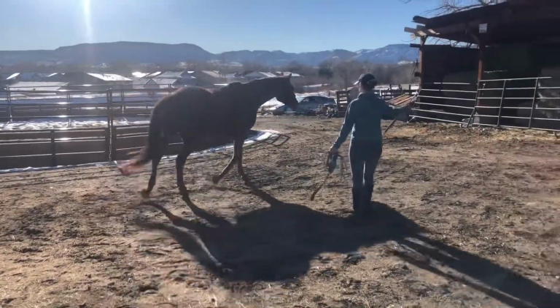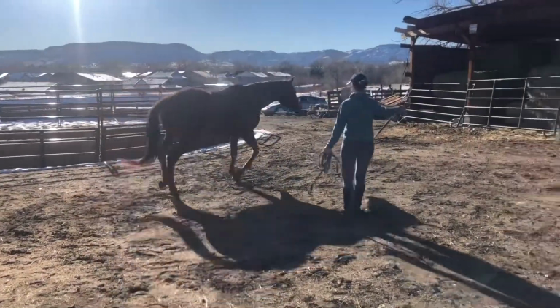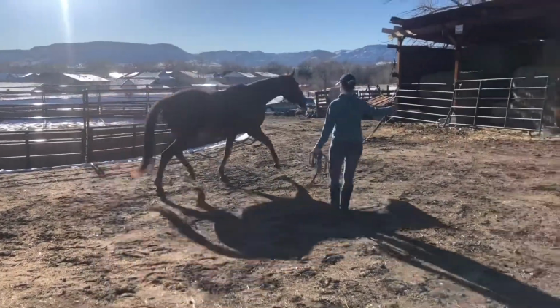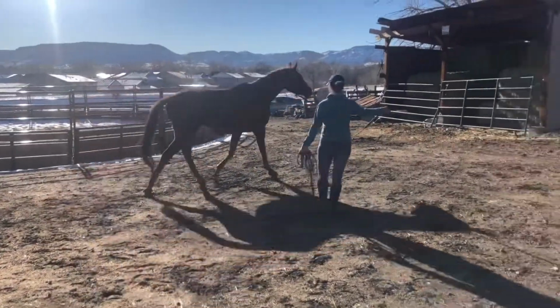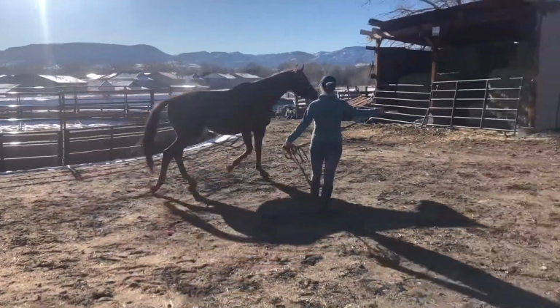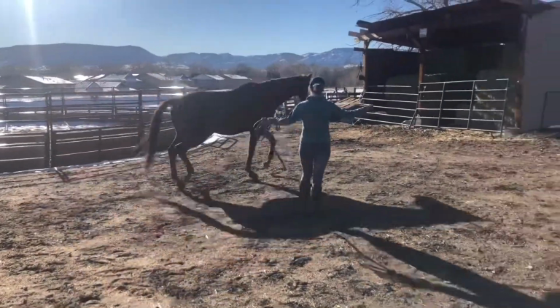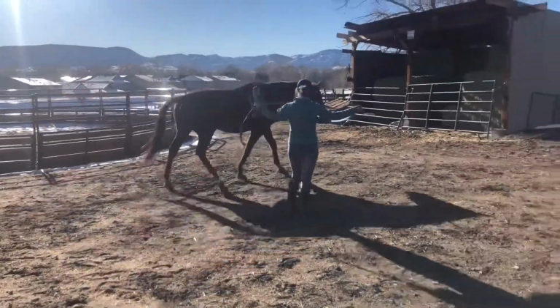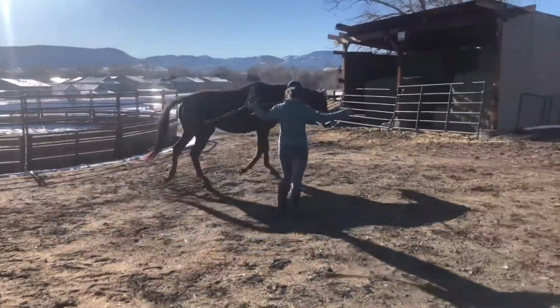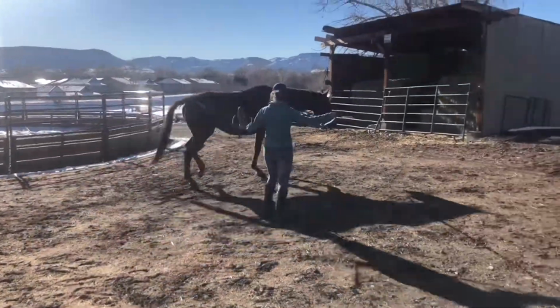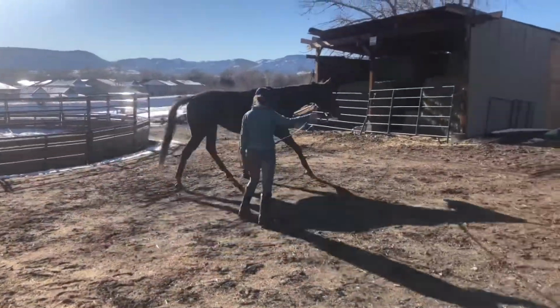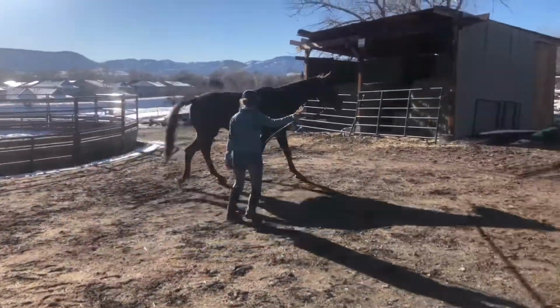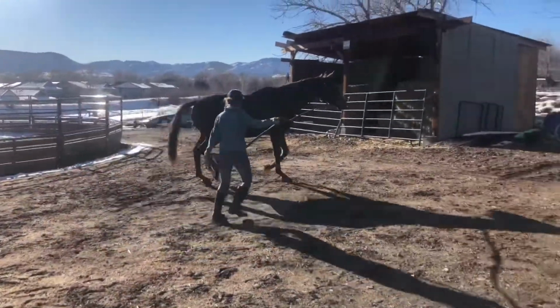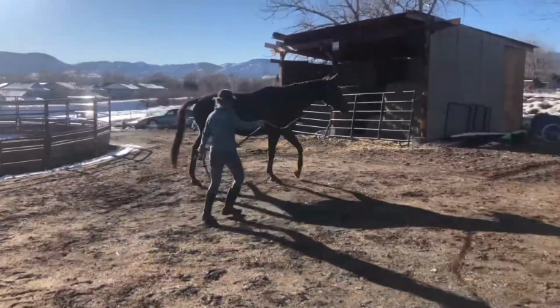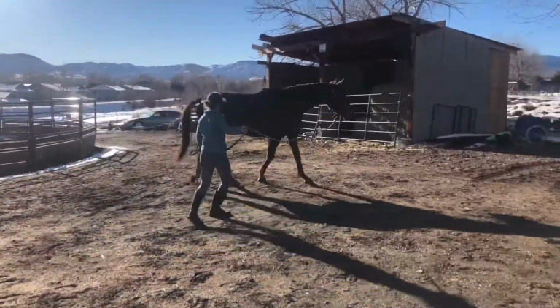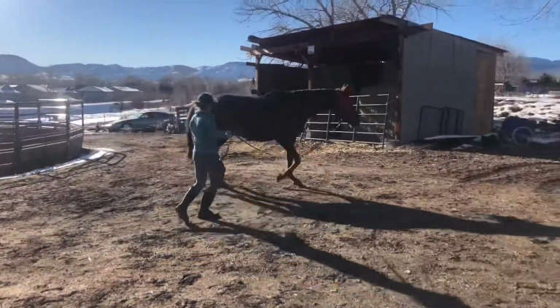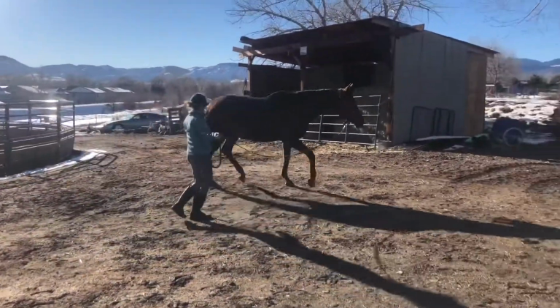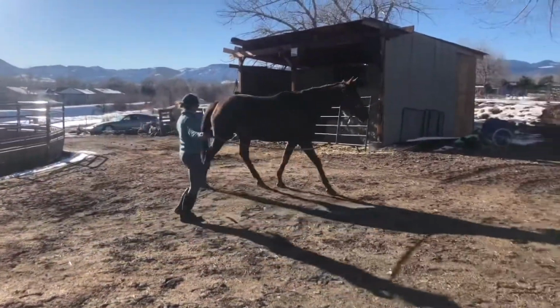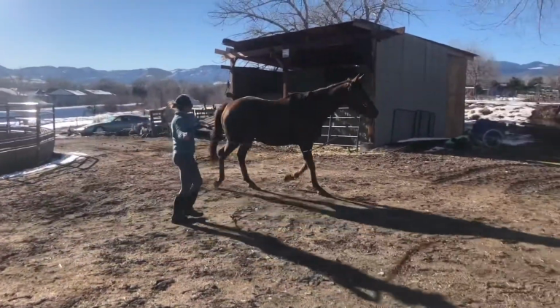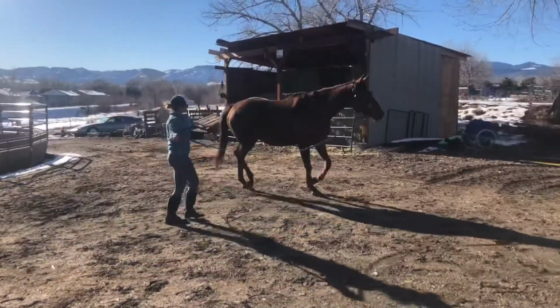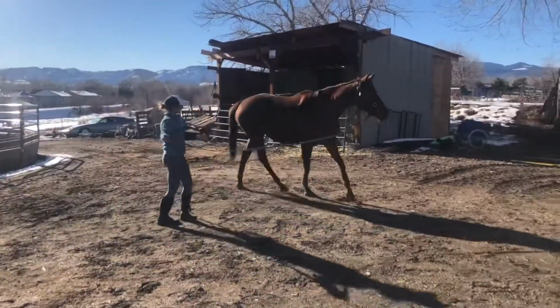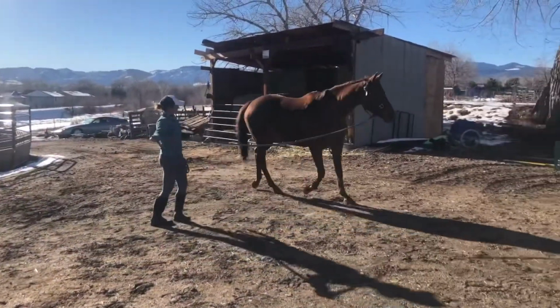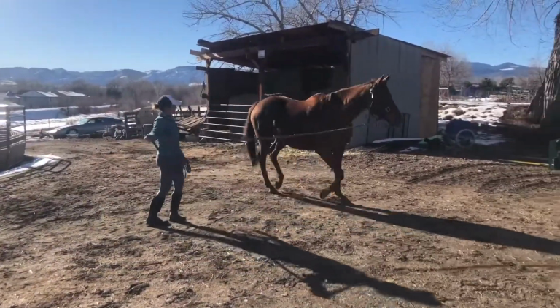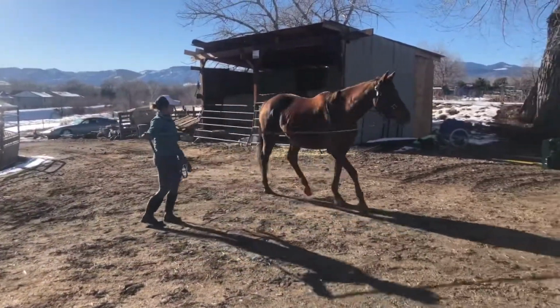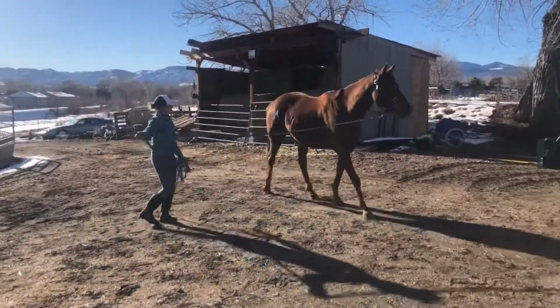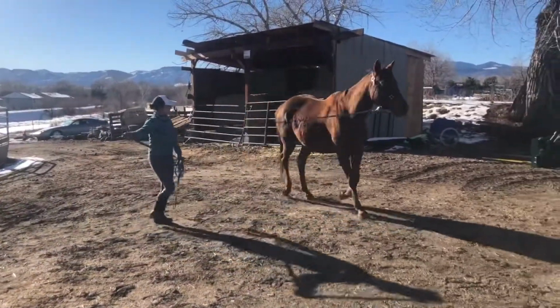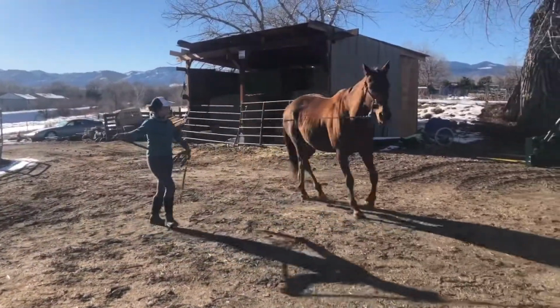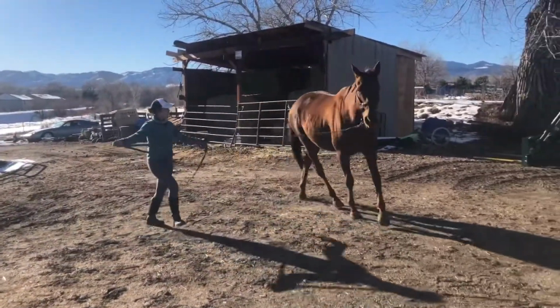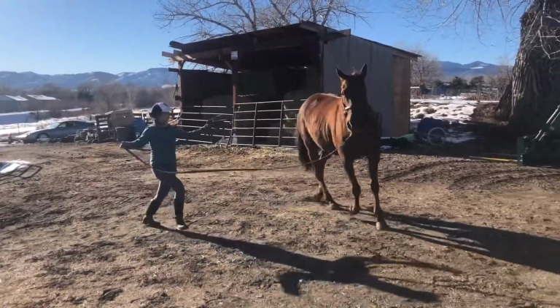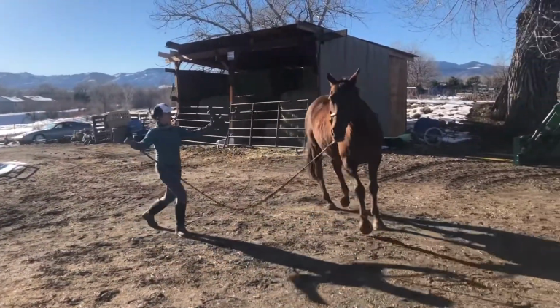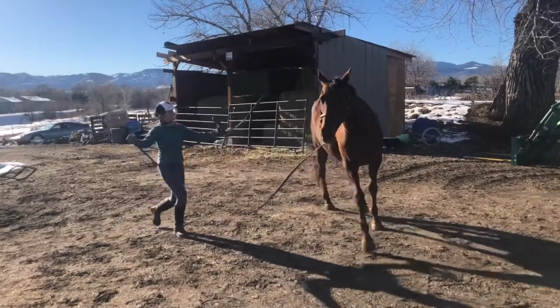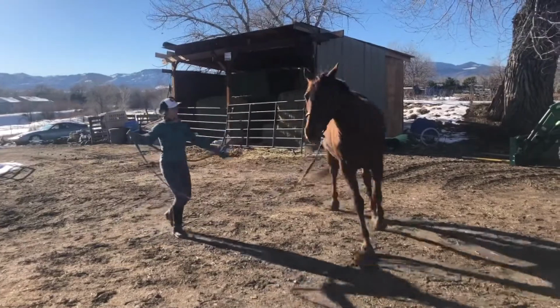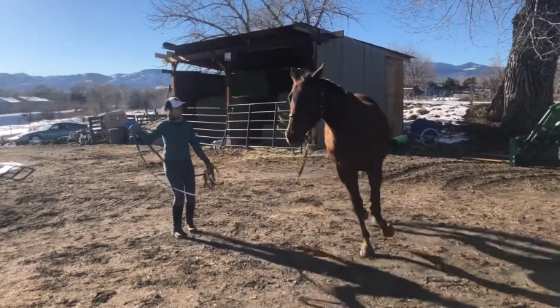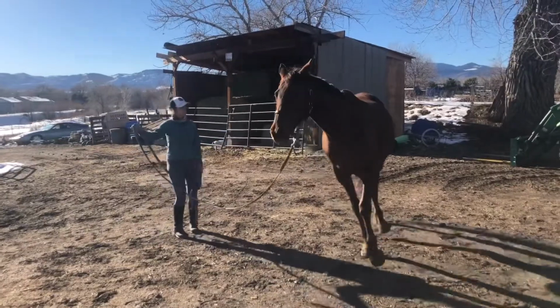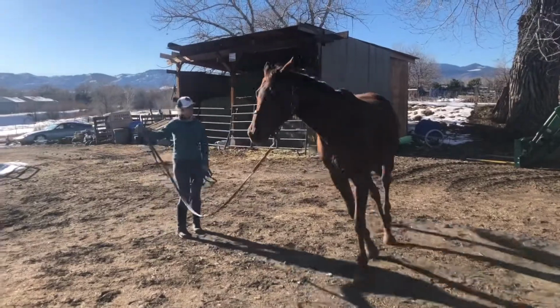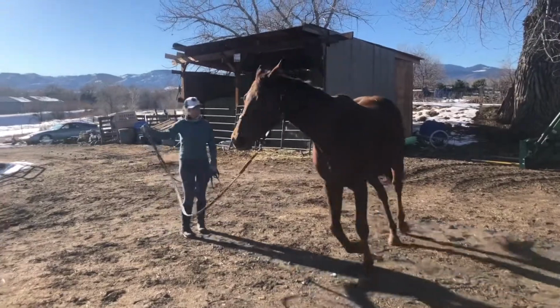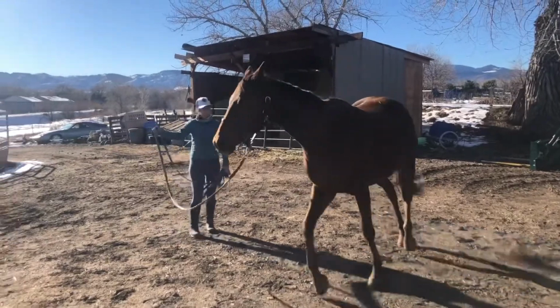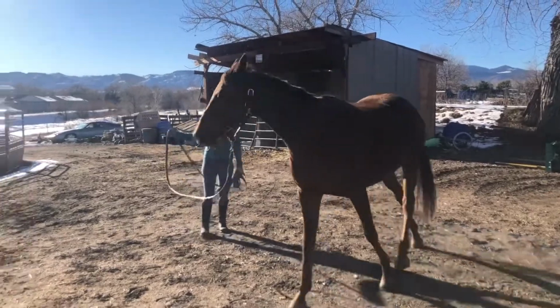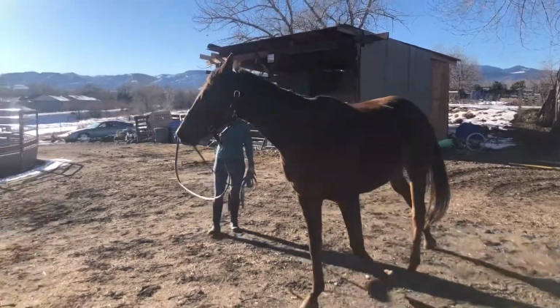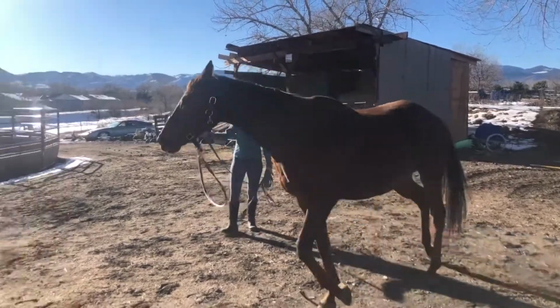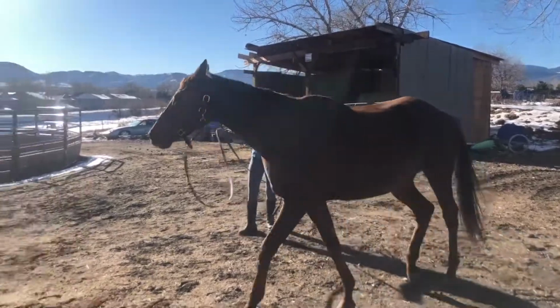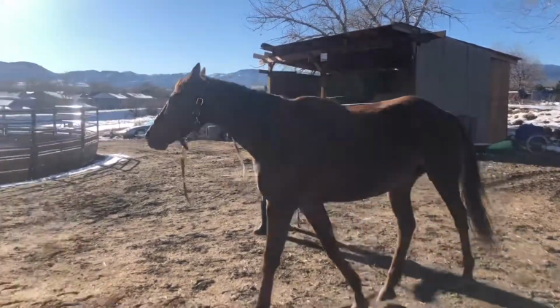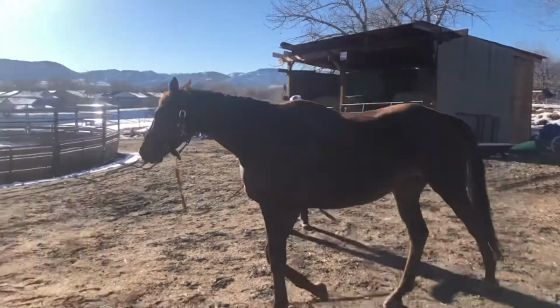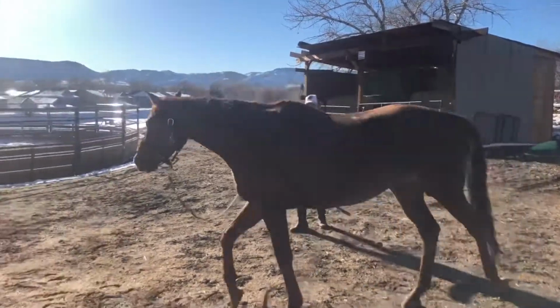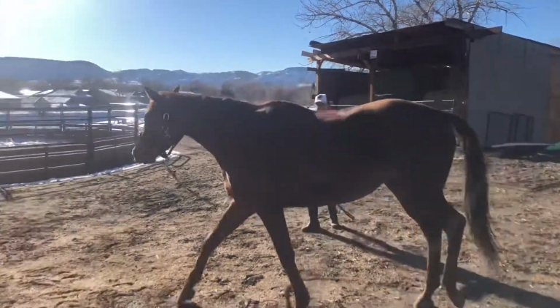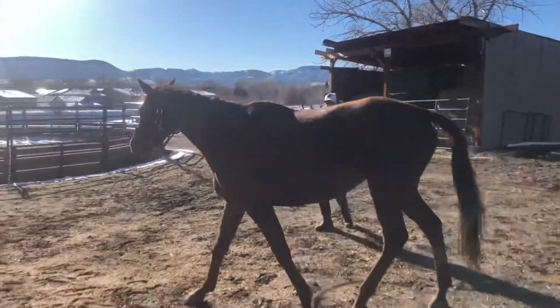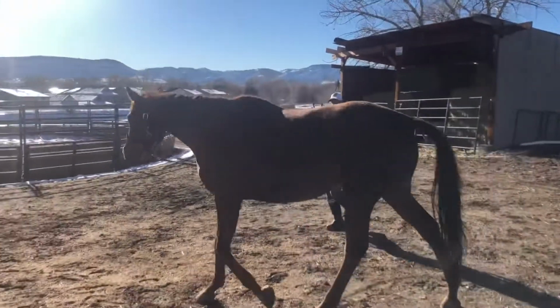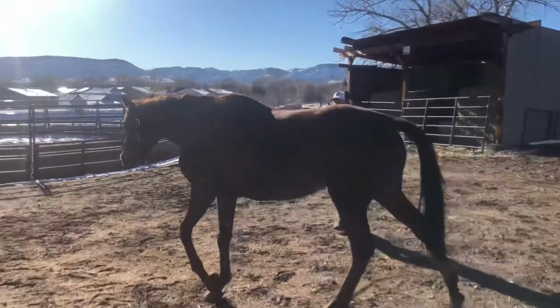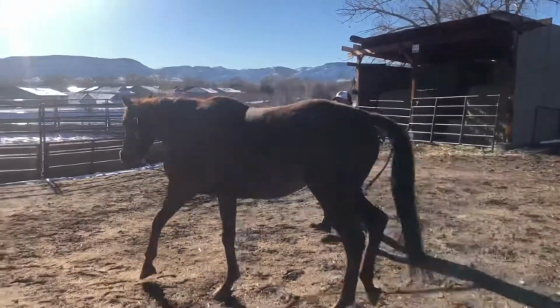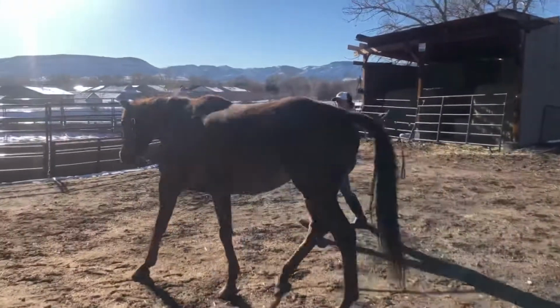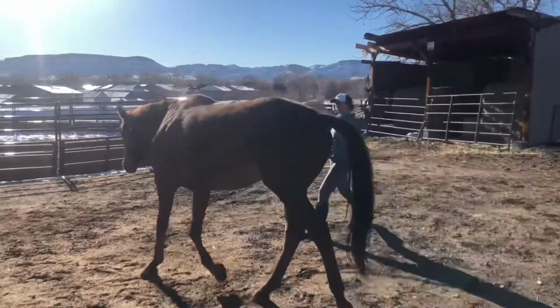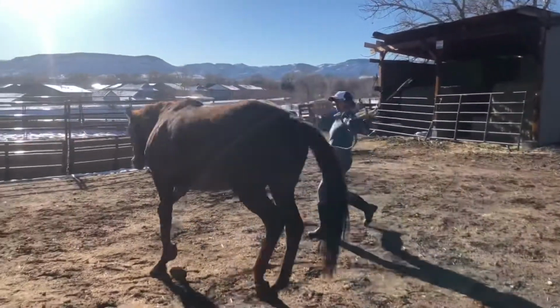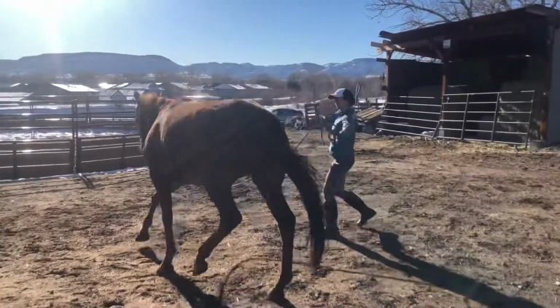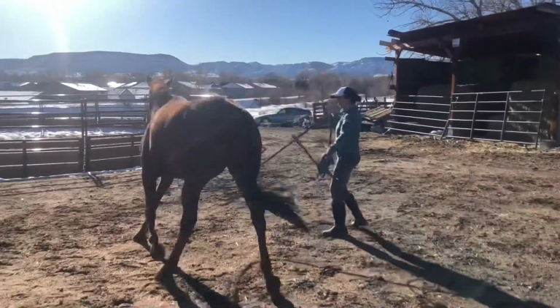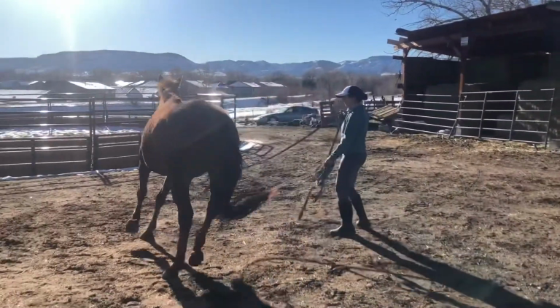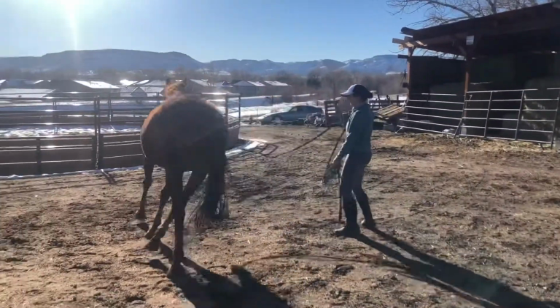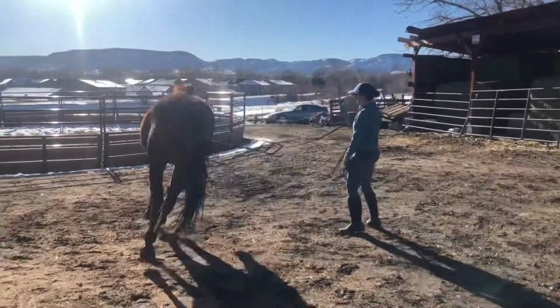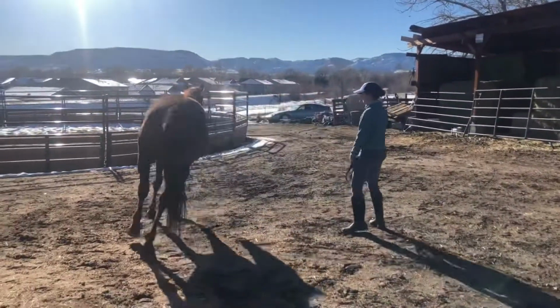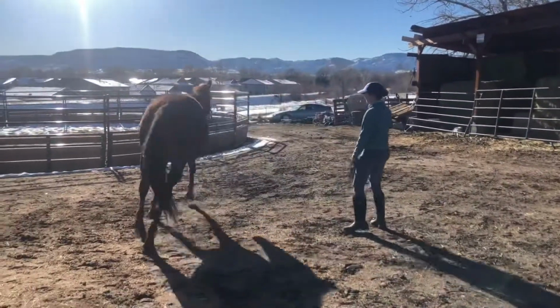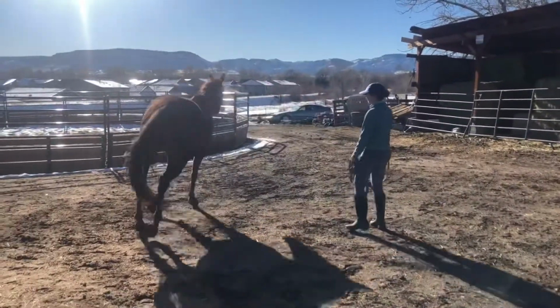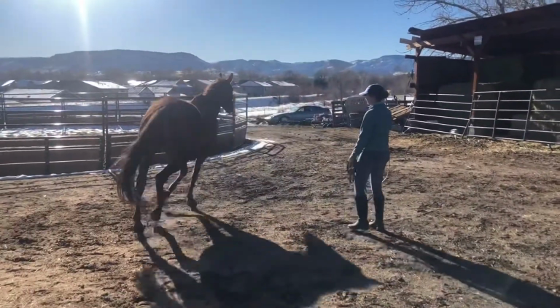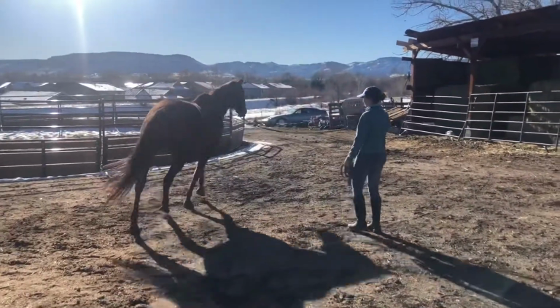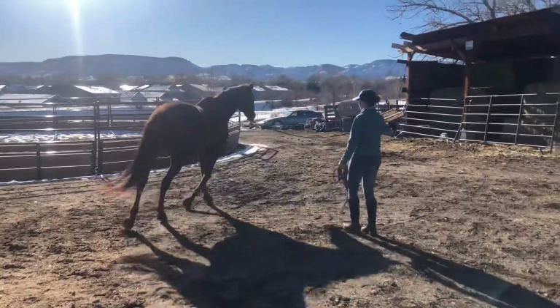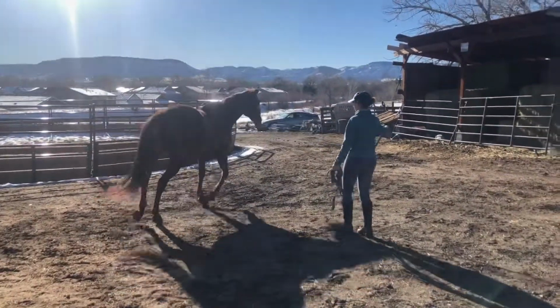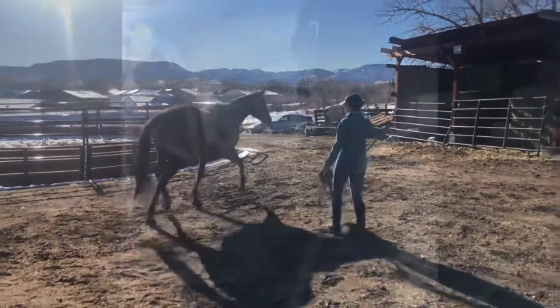After letting the numbing liquid sit in her foot we jog her again to see how she looks. She's still uncomfortable.